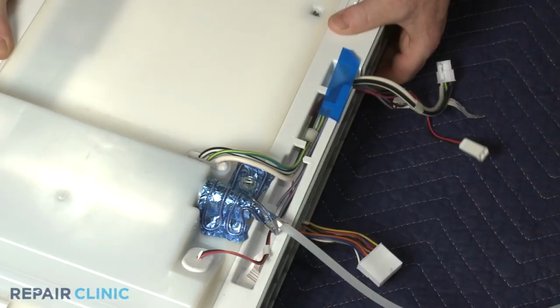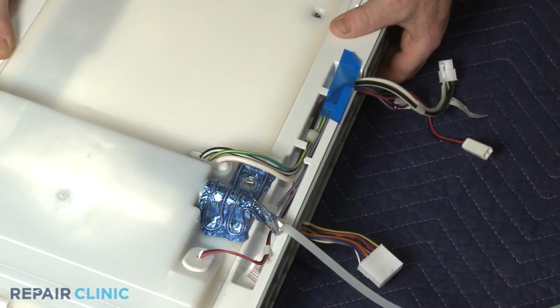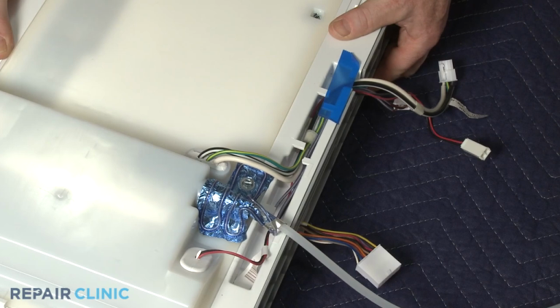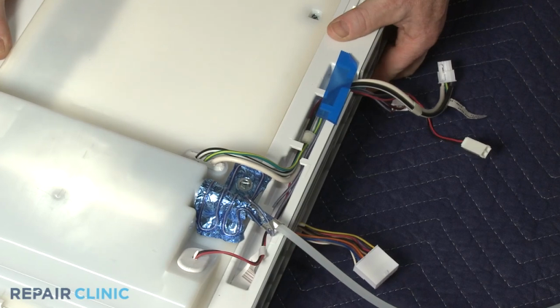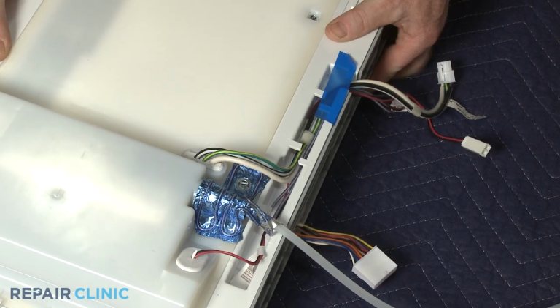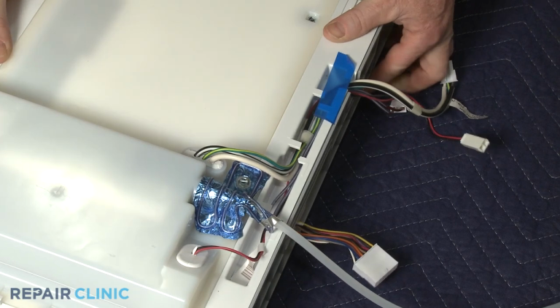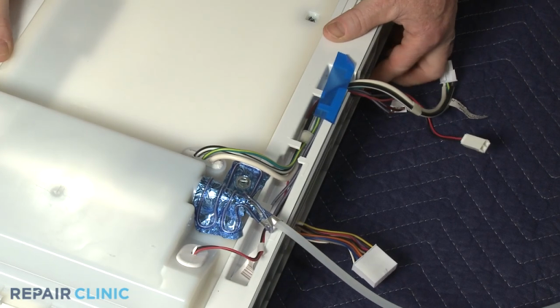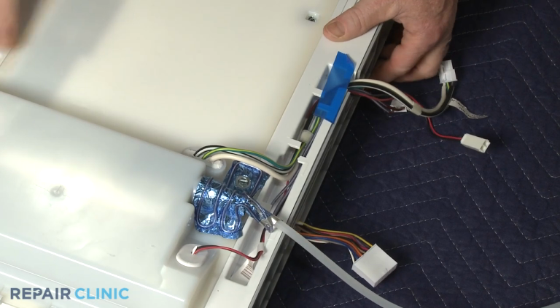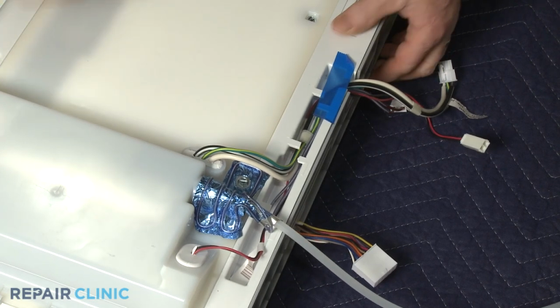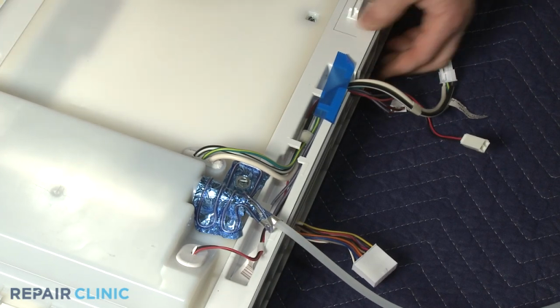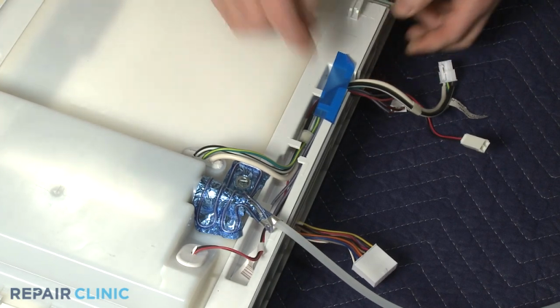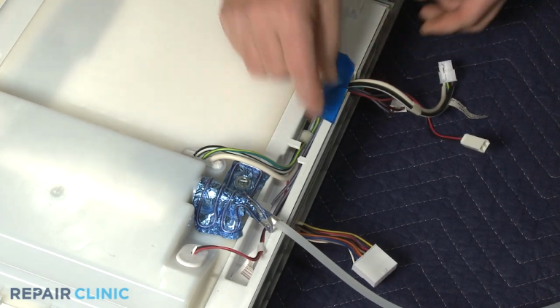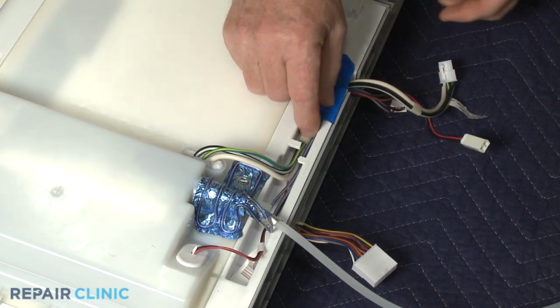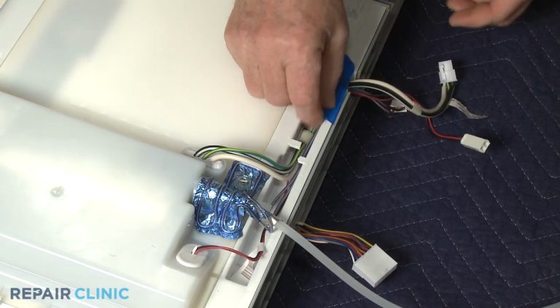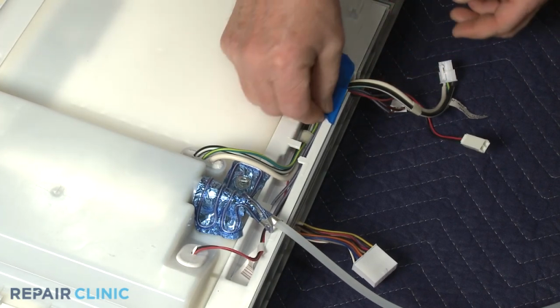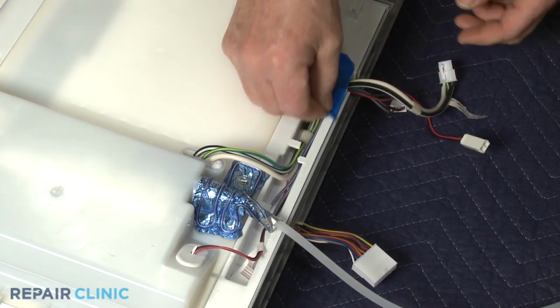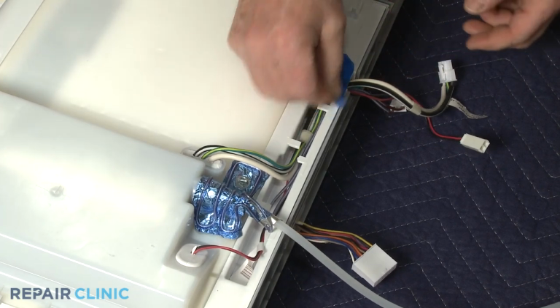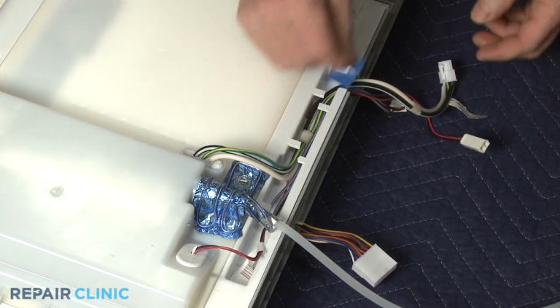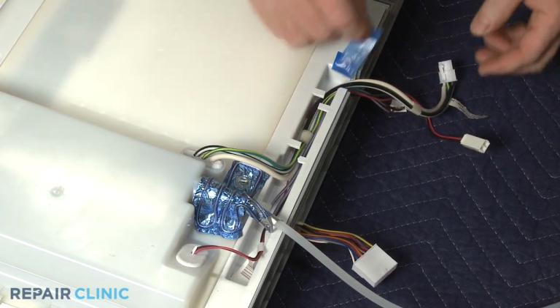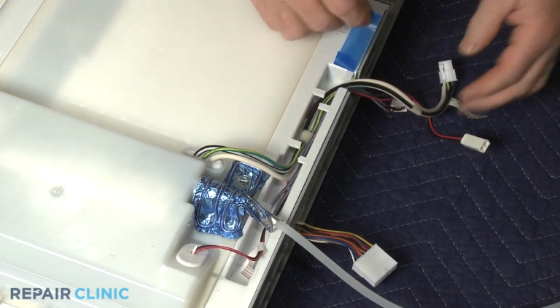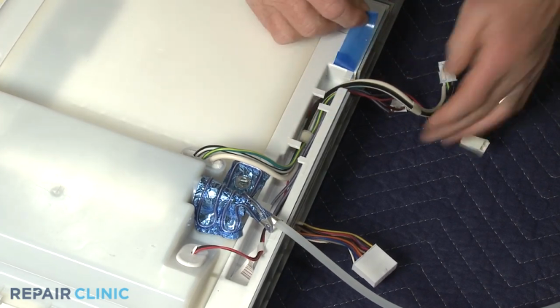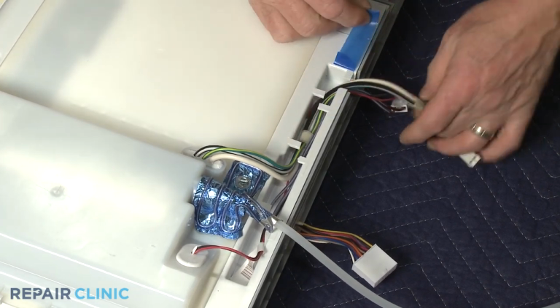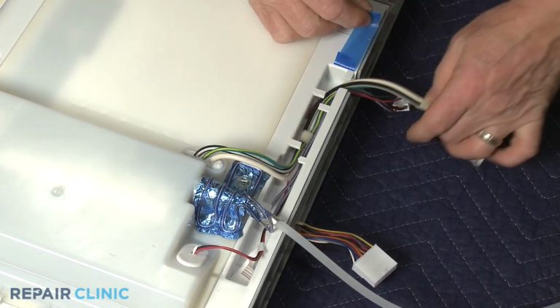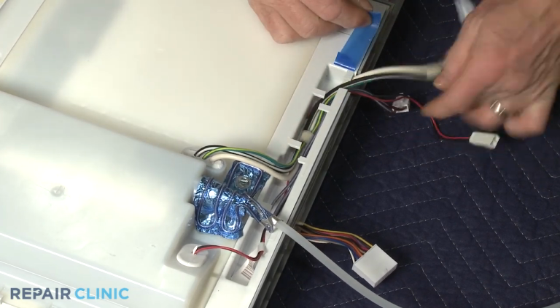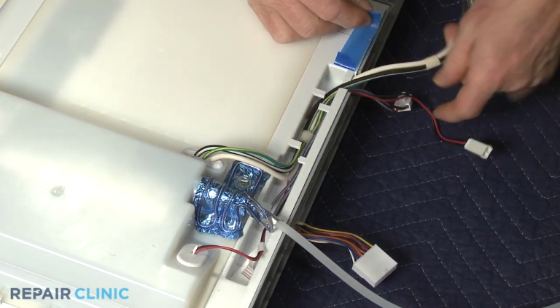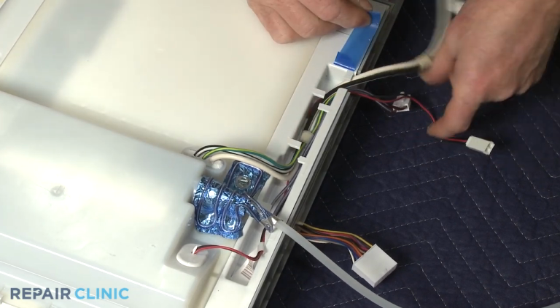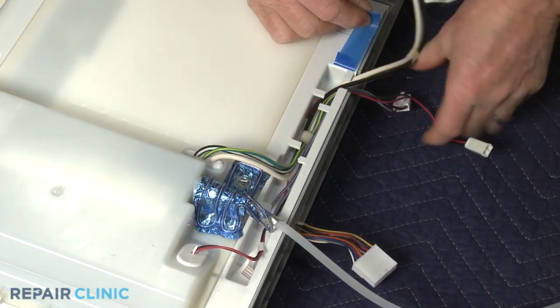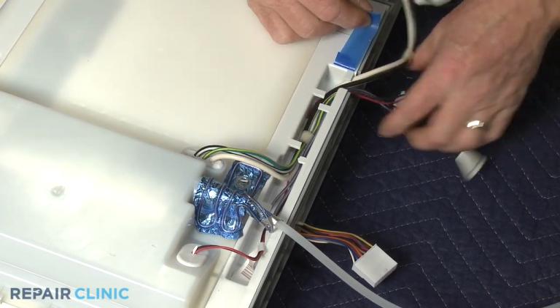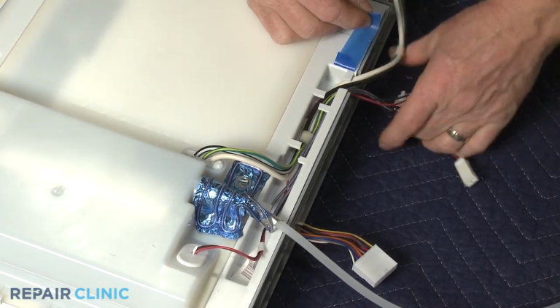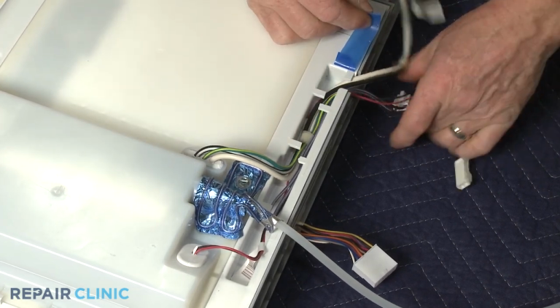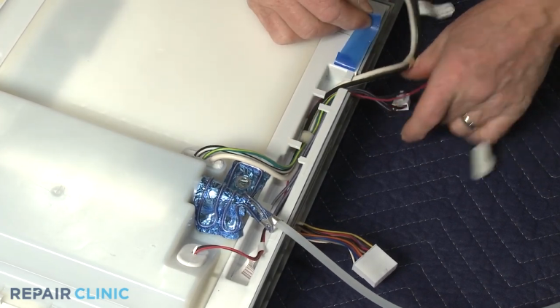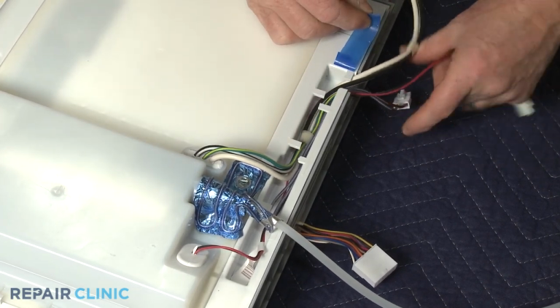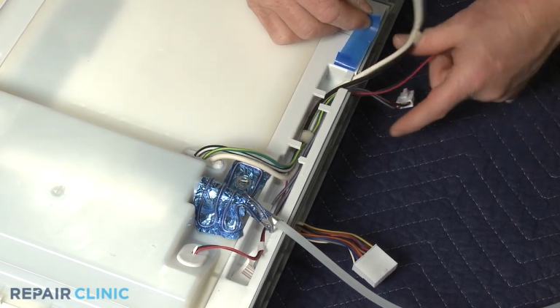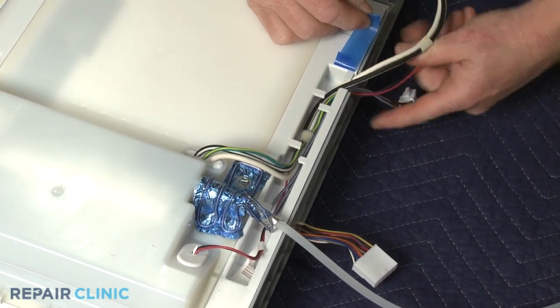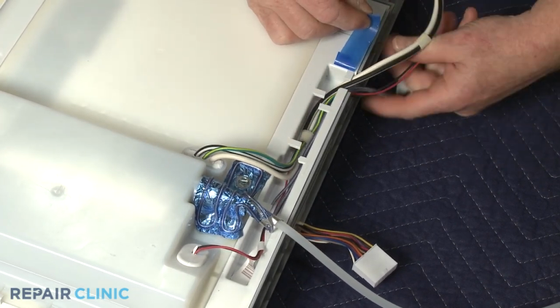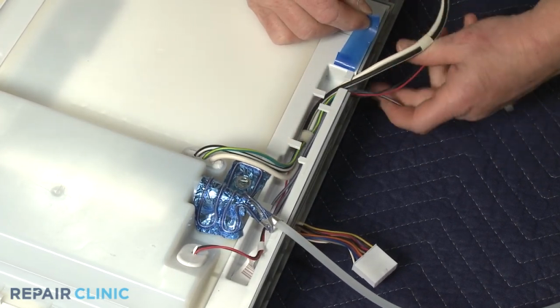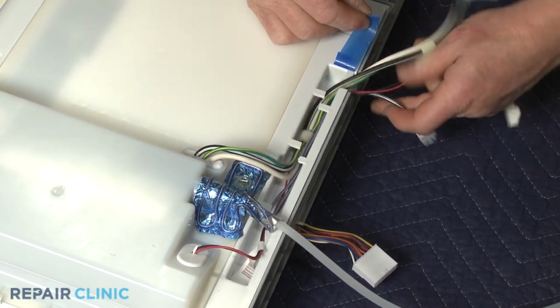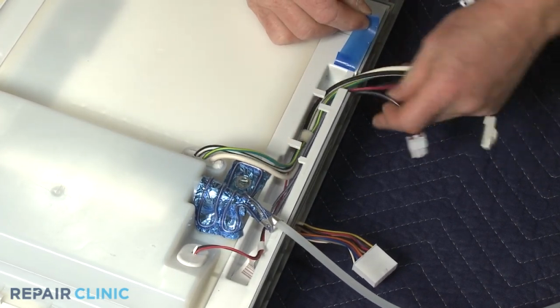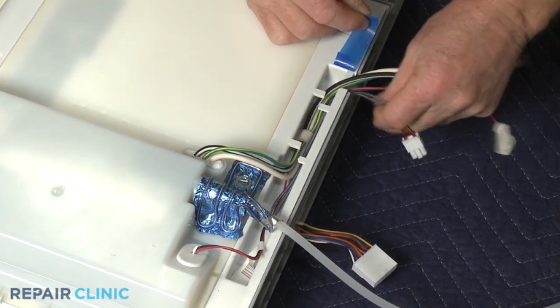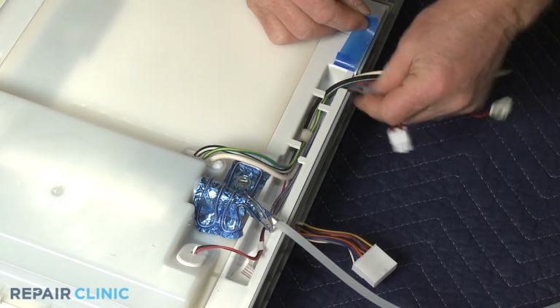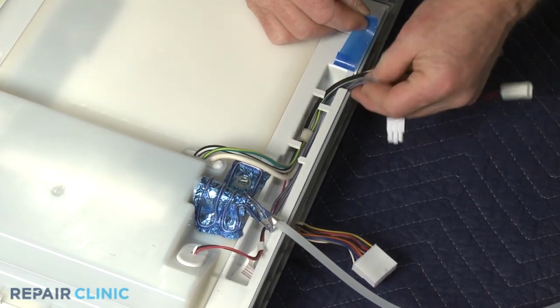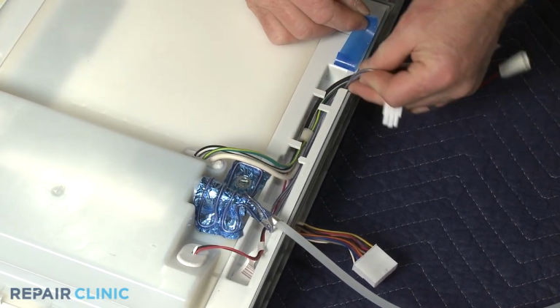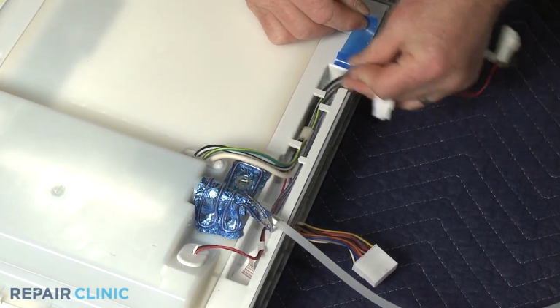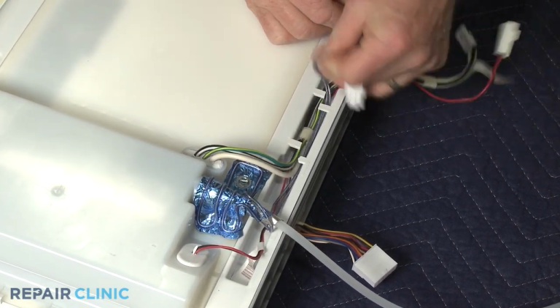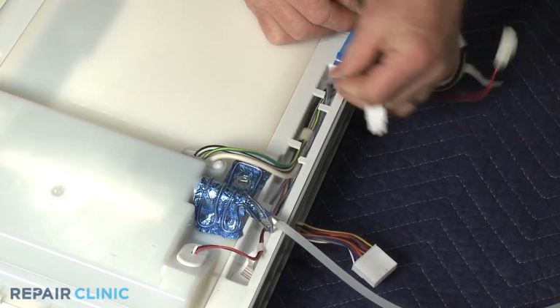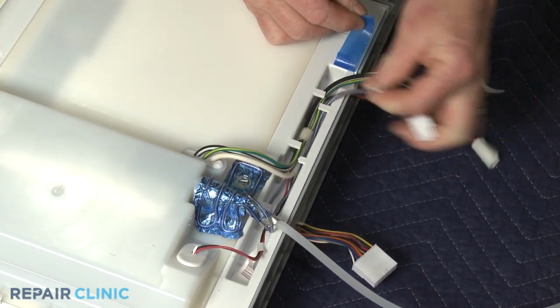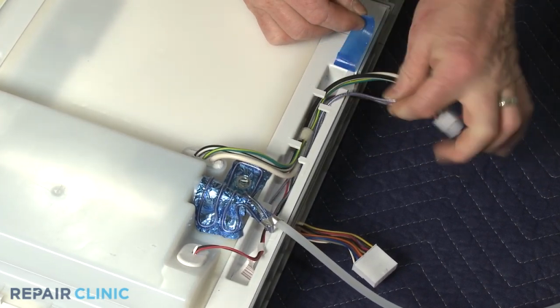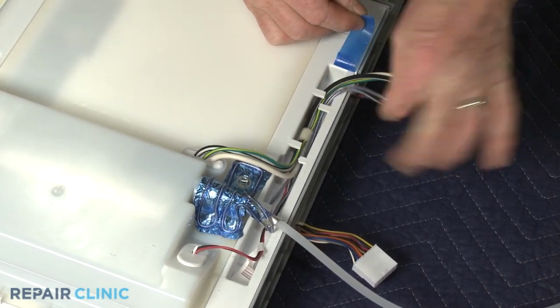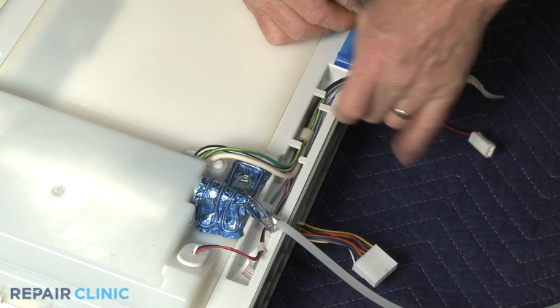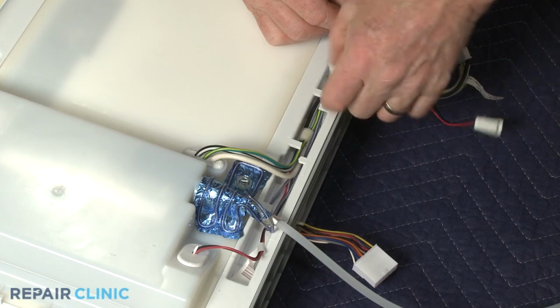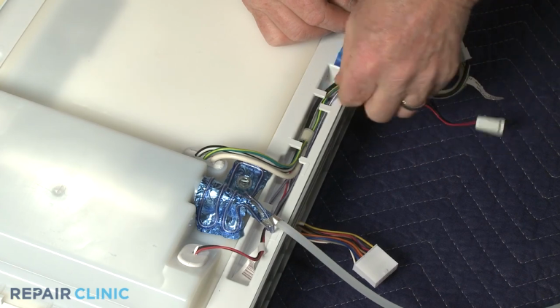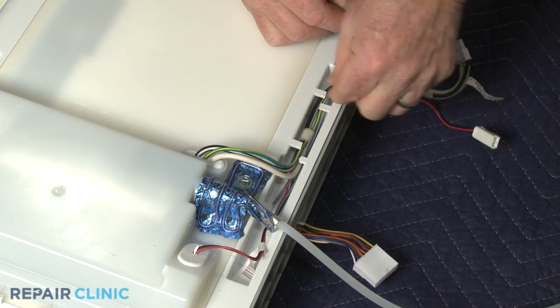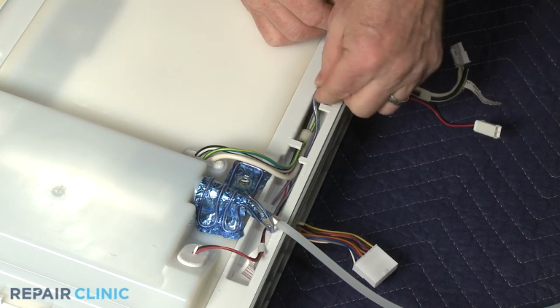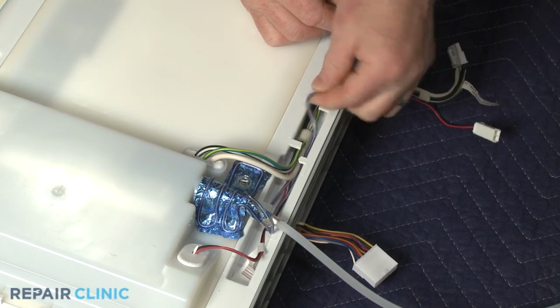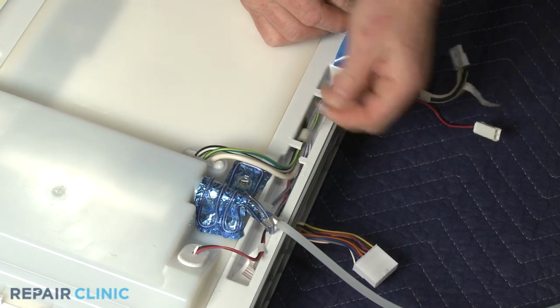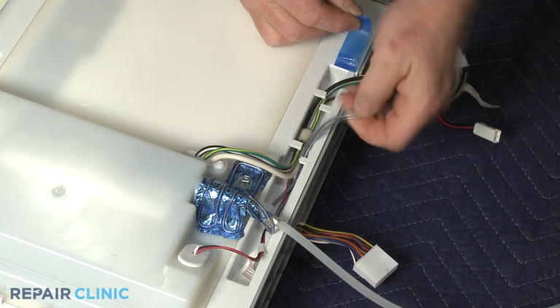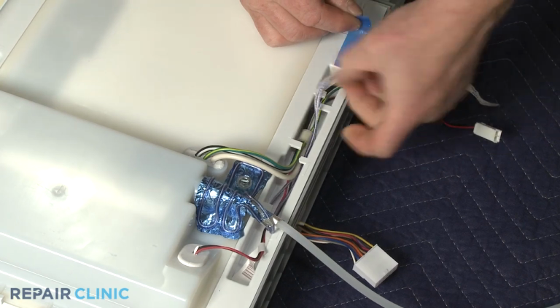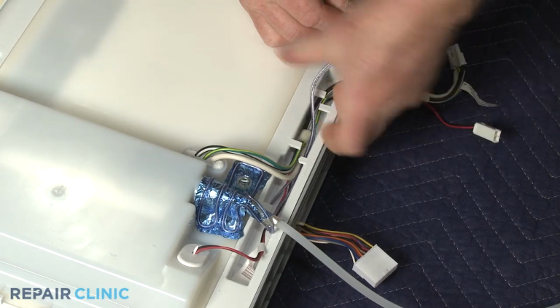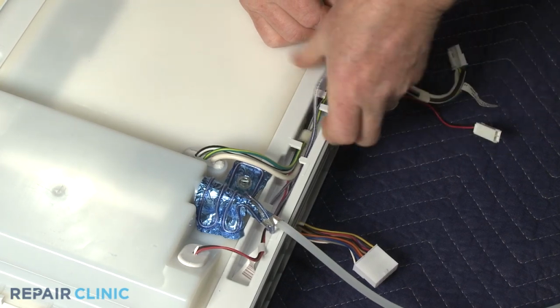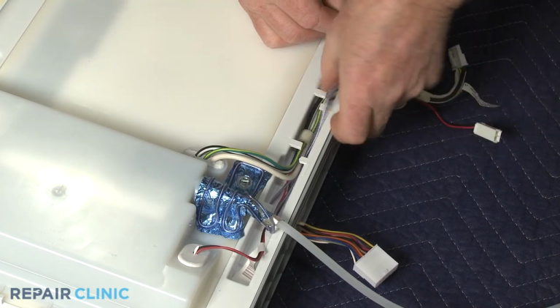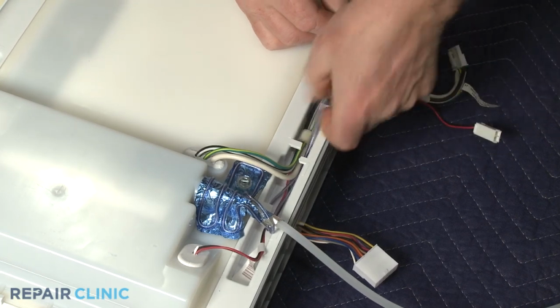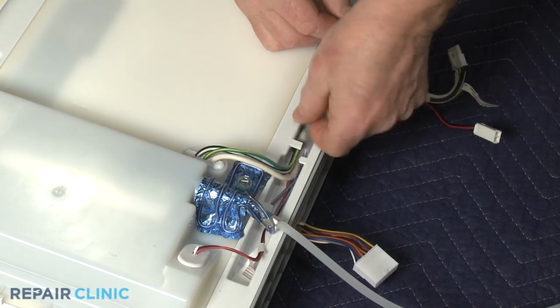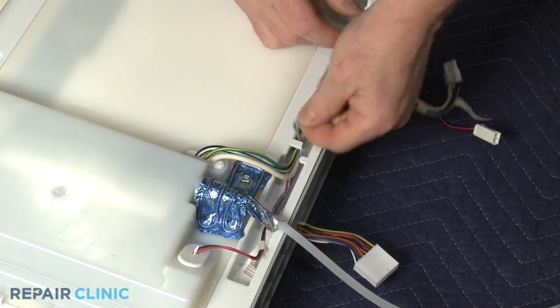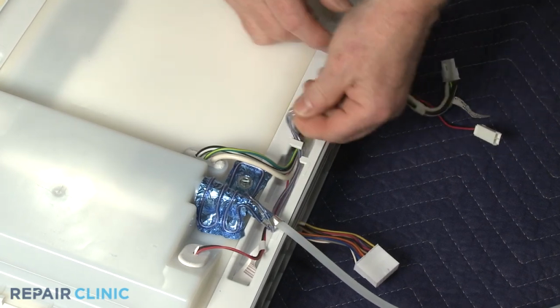Release the IceMaker fill tube heater wire harness from the channel, and unwrap the old heater from the fill tube to fully remove.